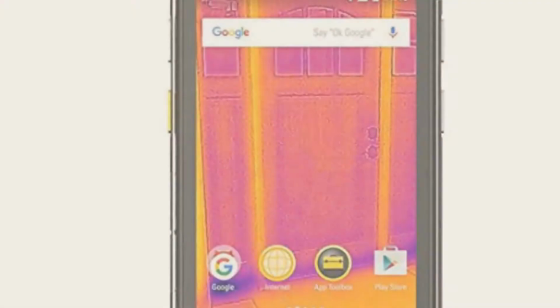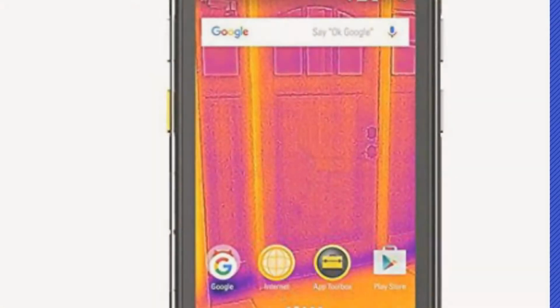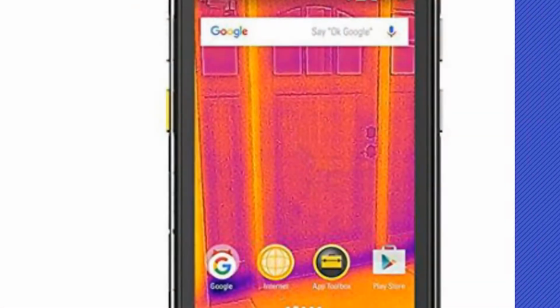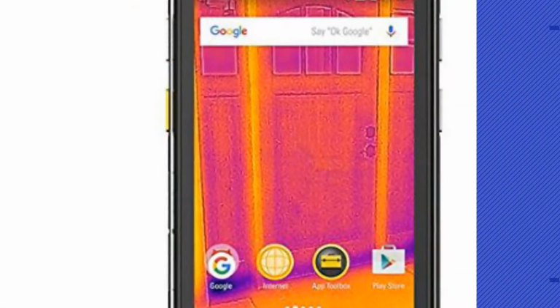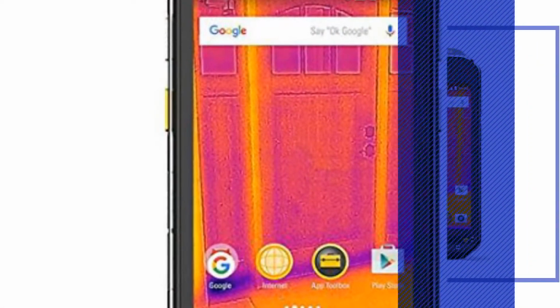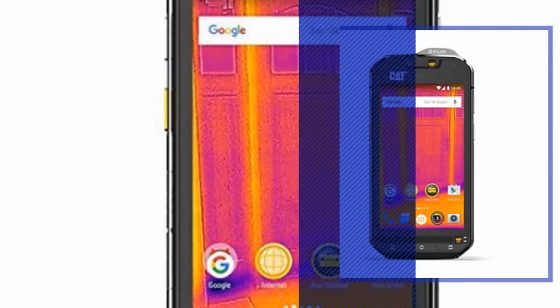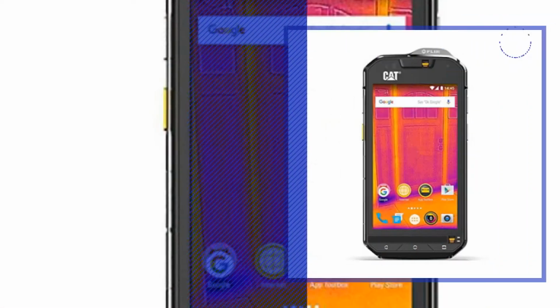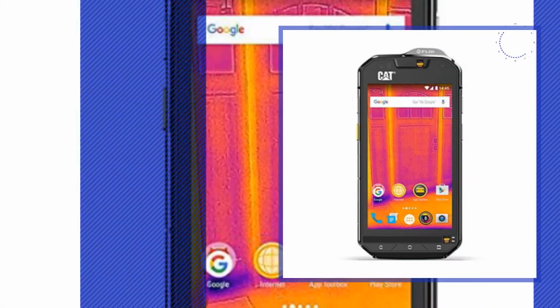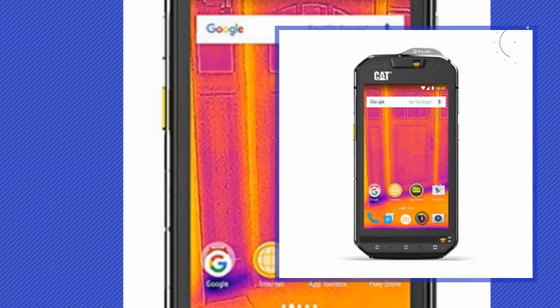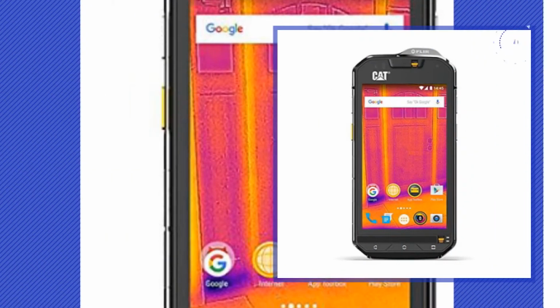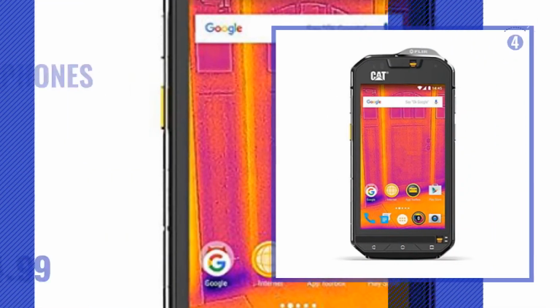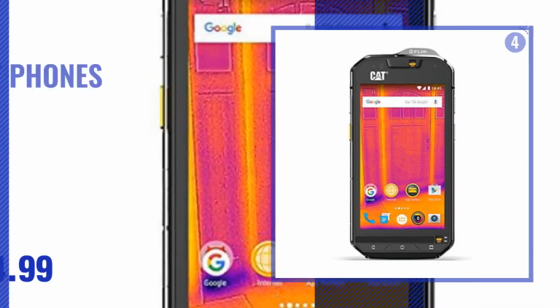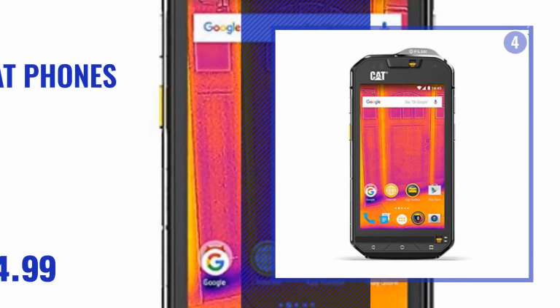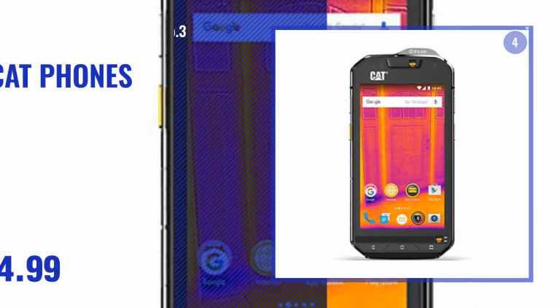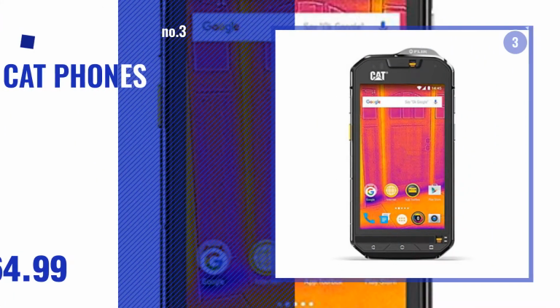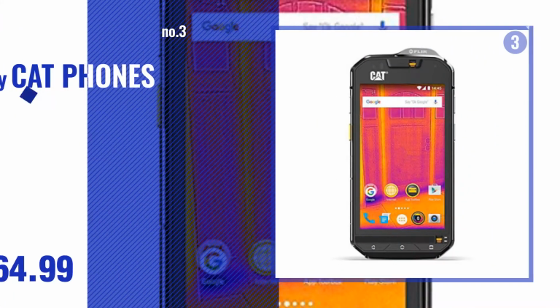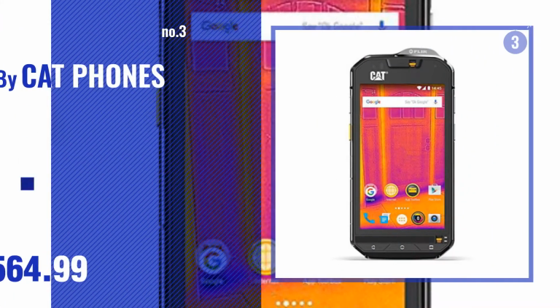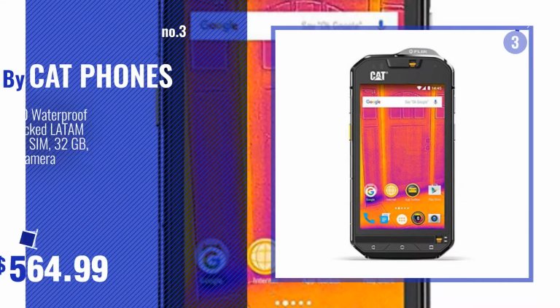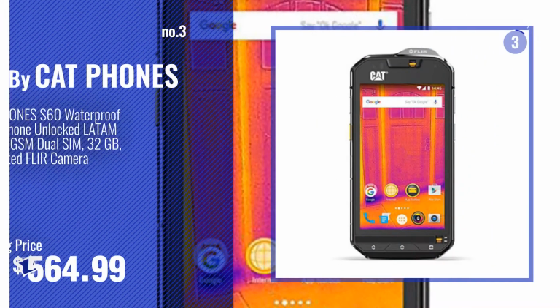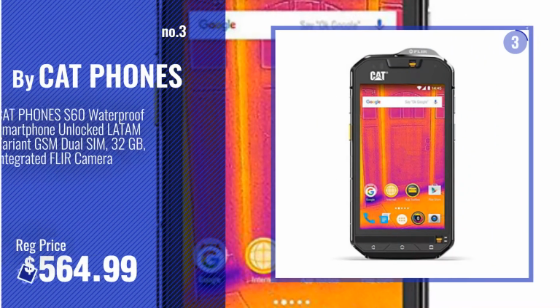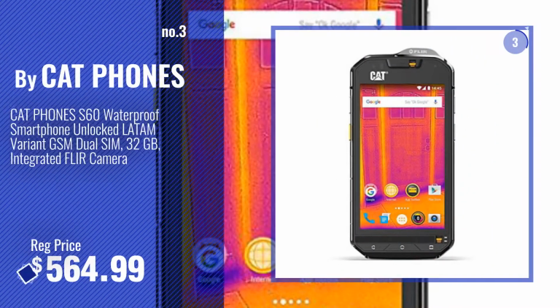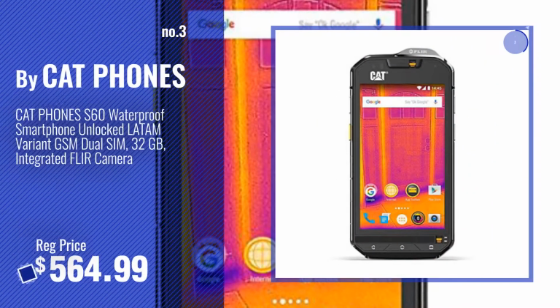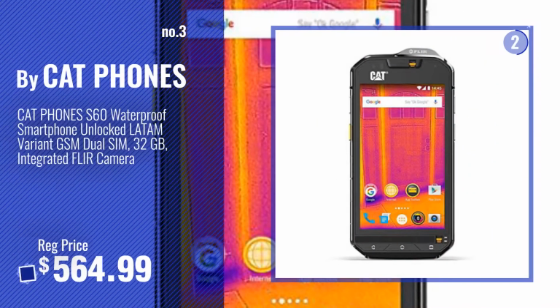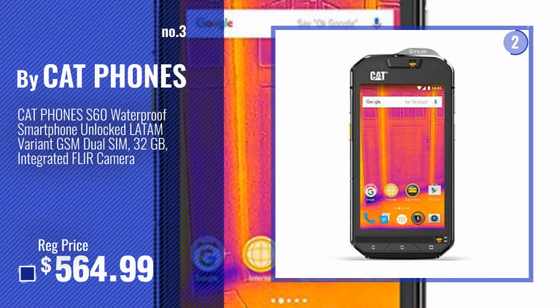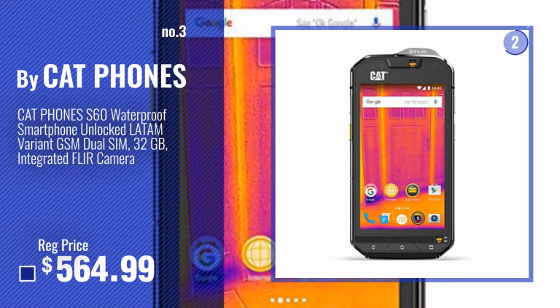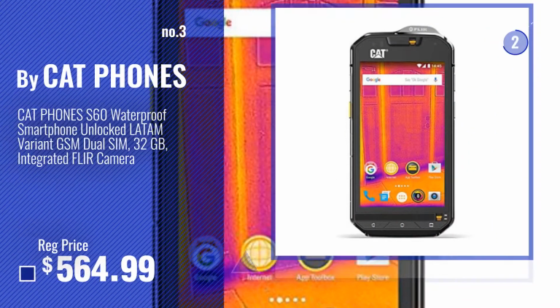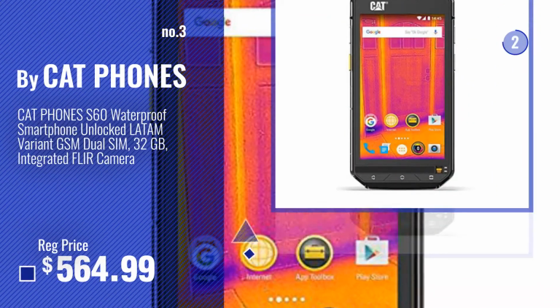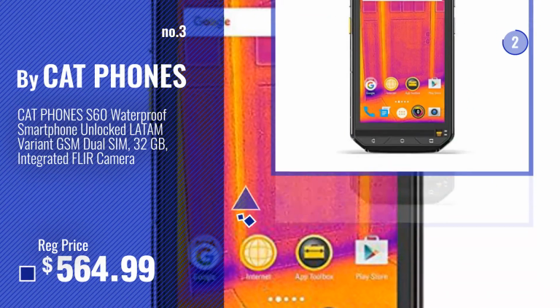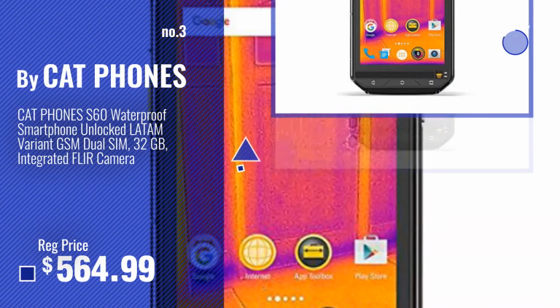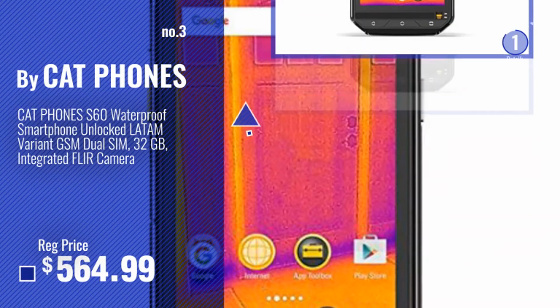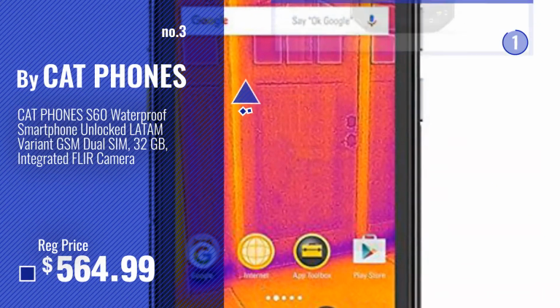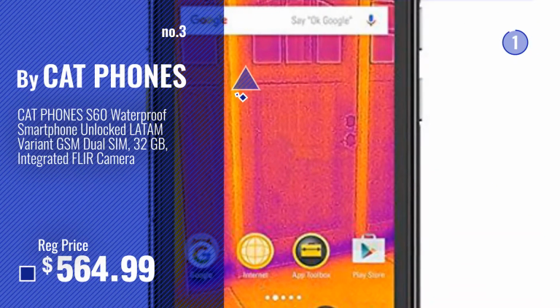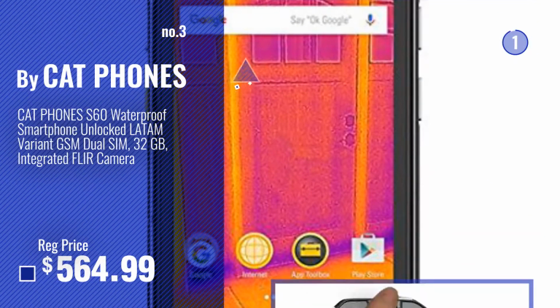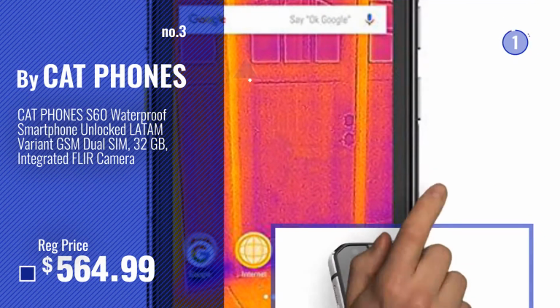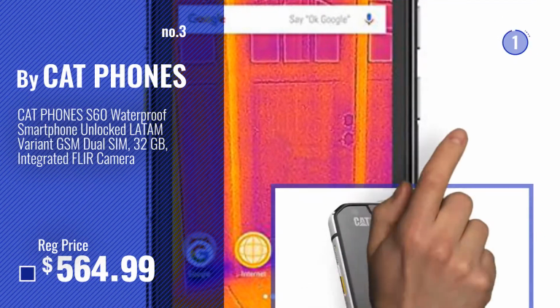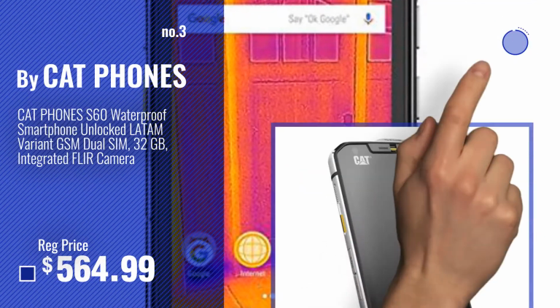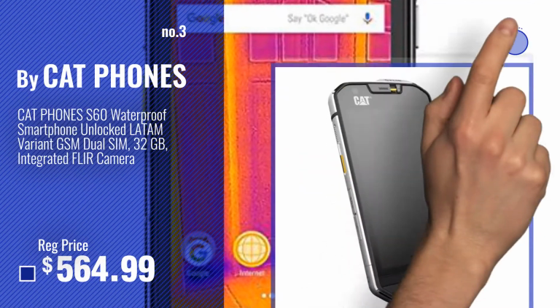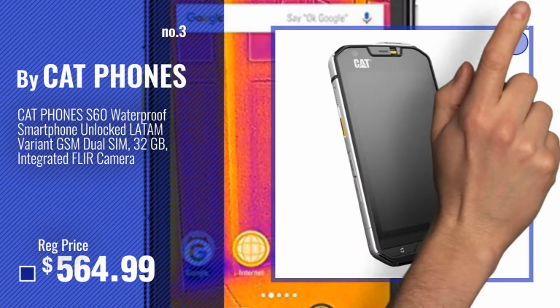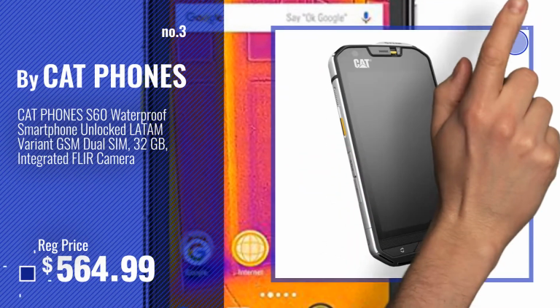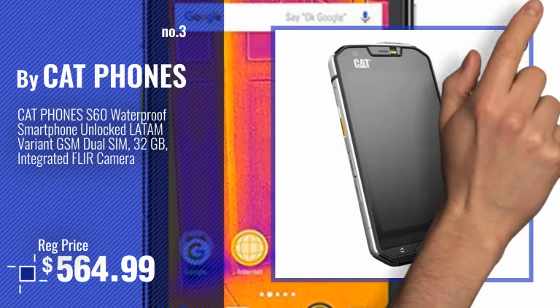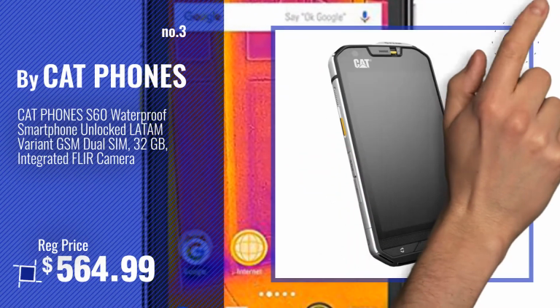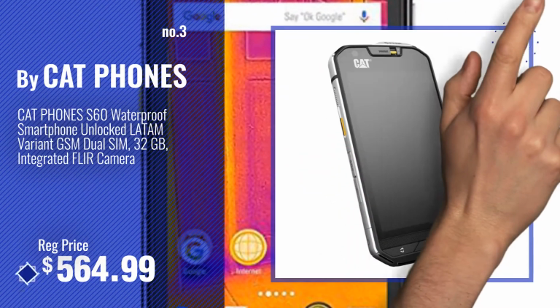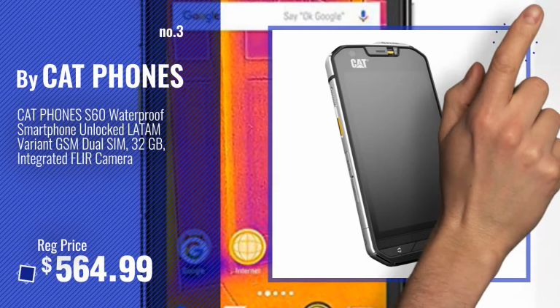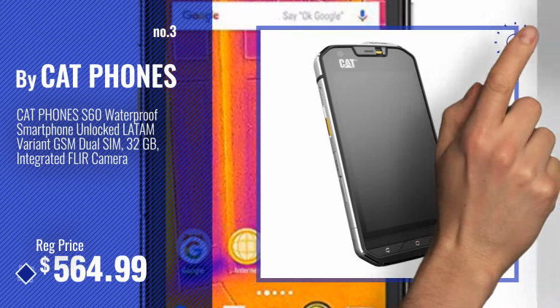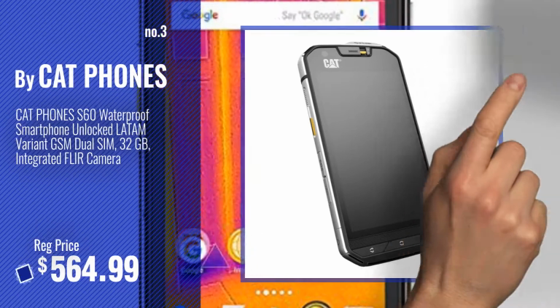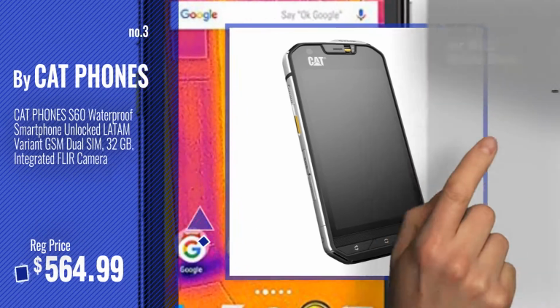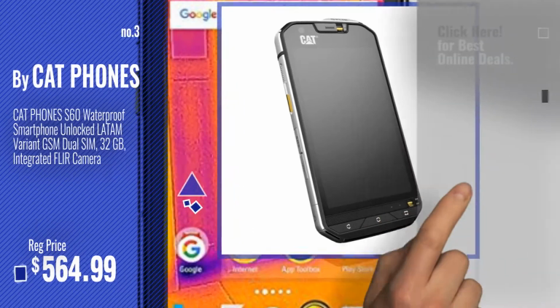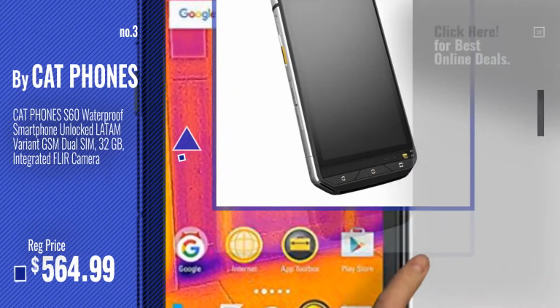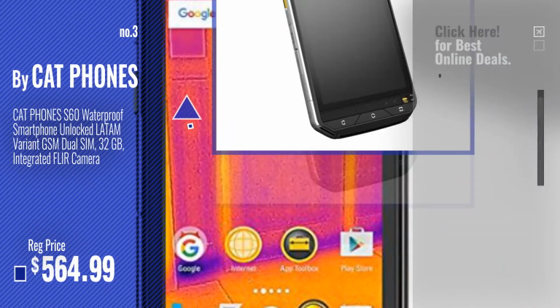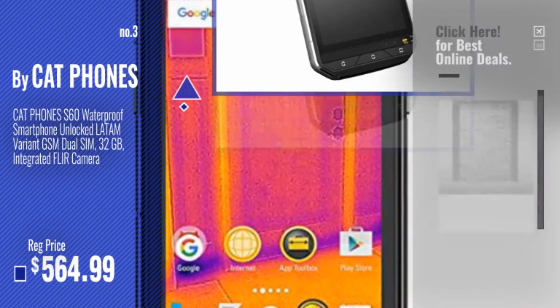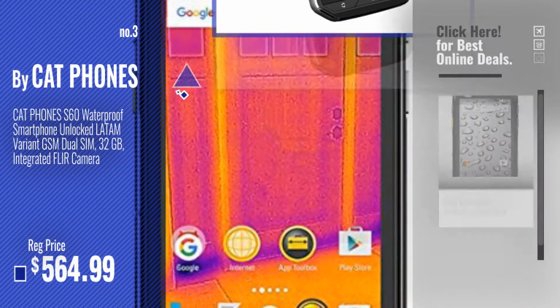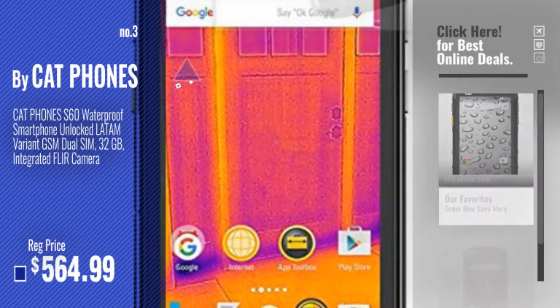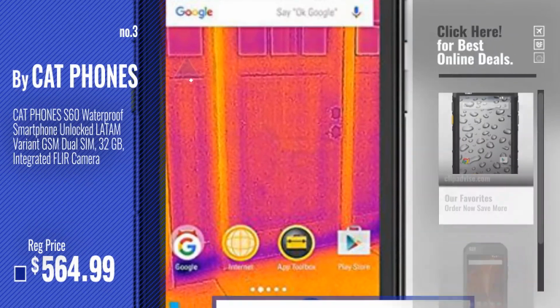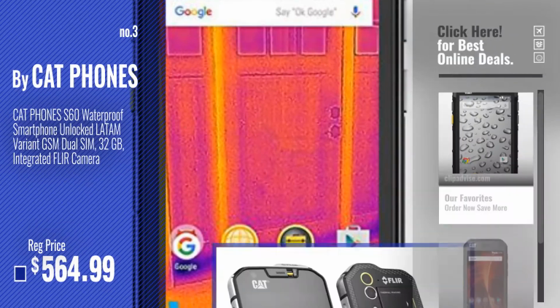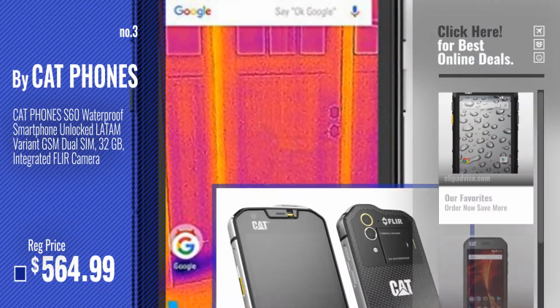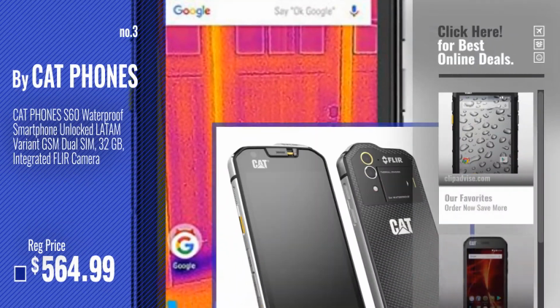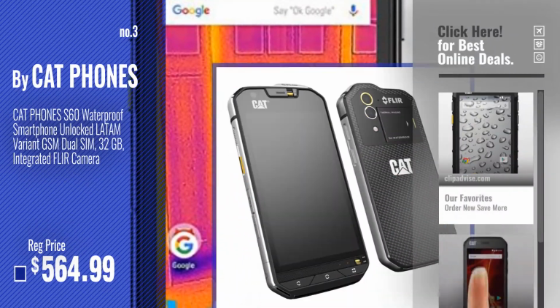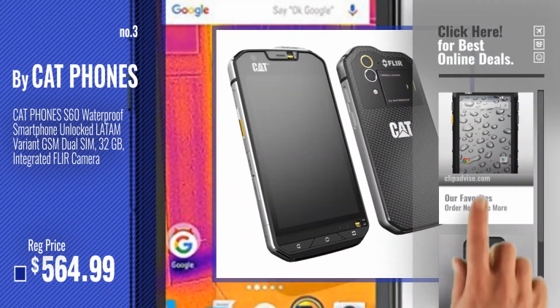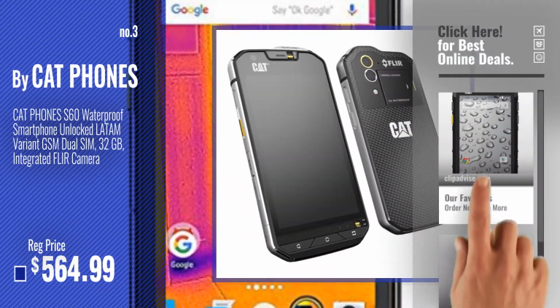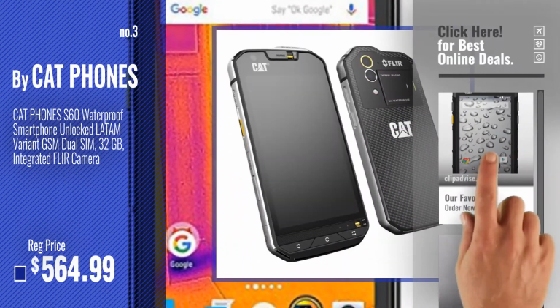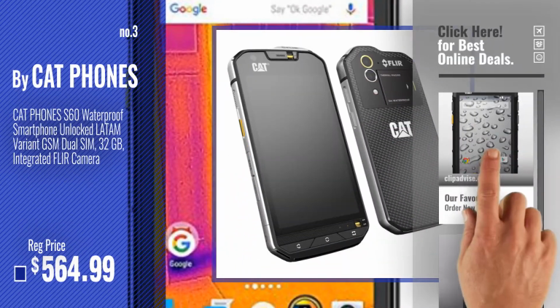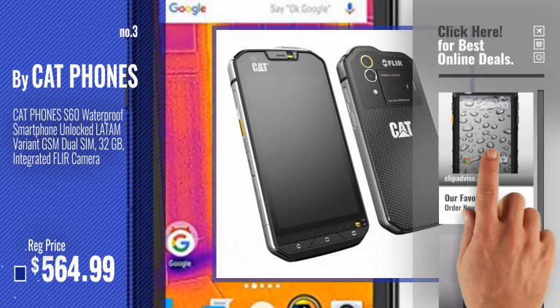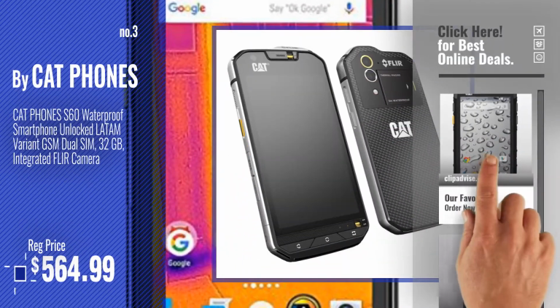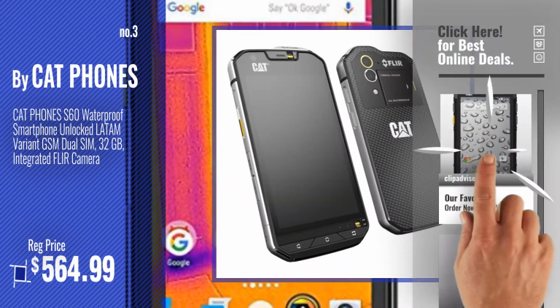Number three. Choose your favorite unlocked cell phones now — just click this circle in the corner.